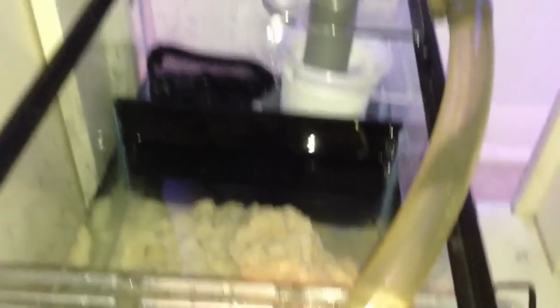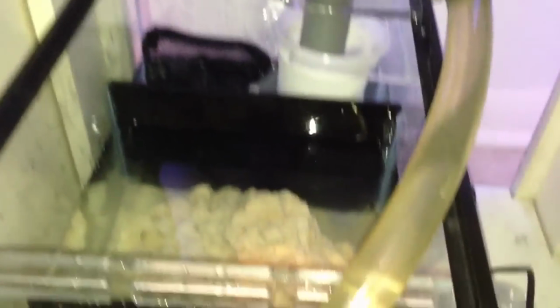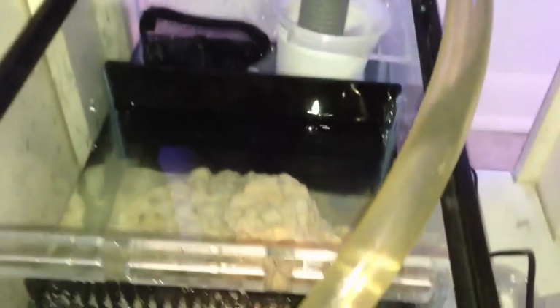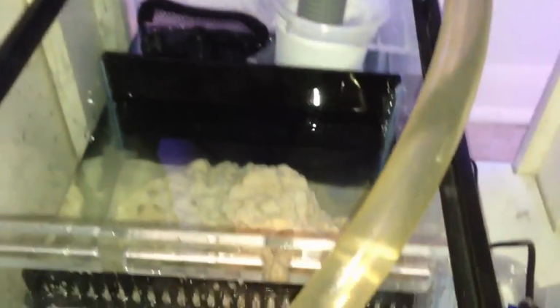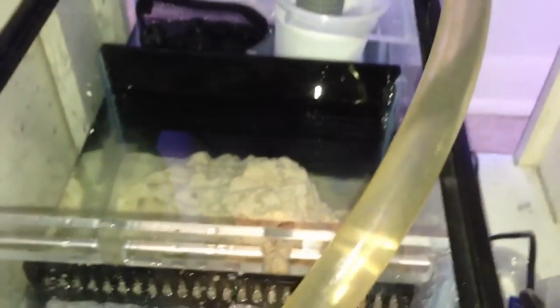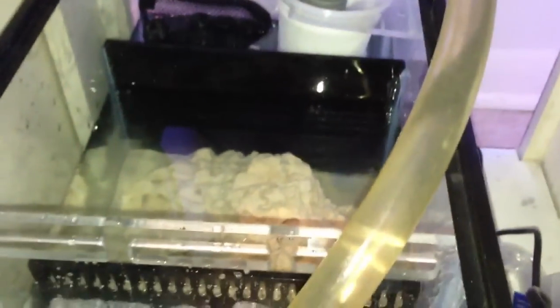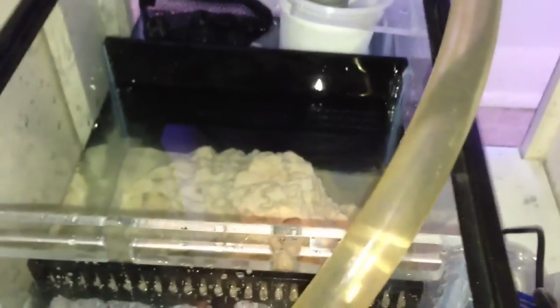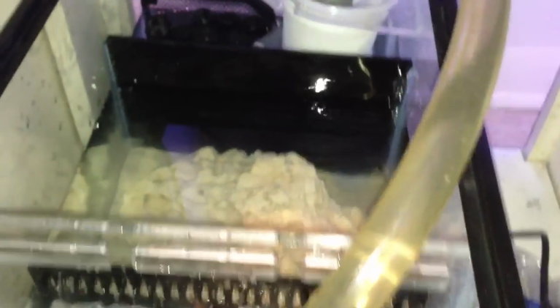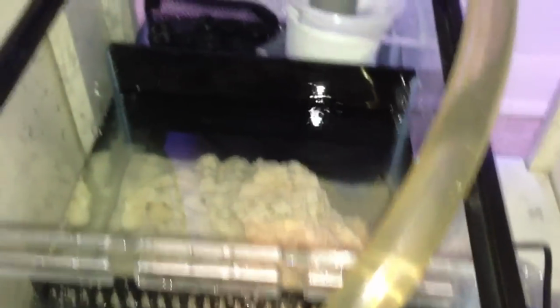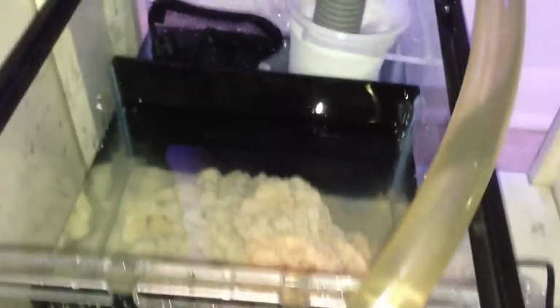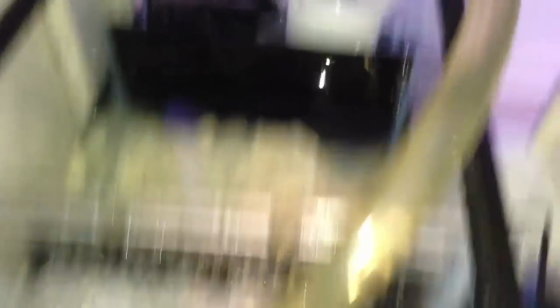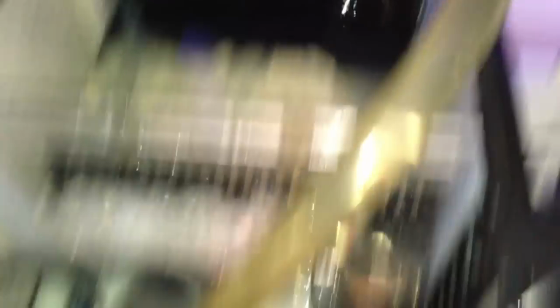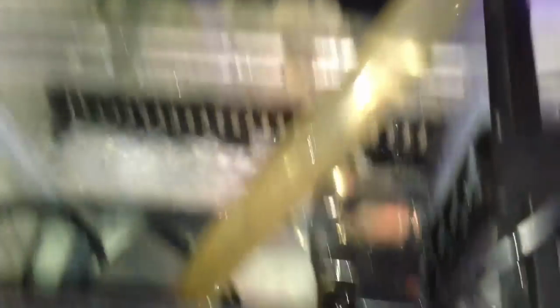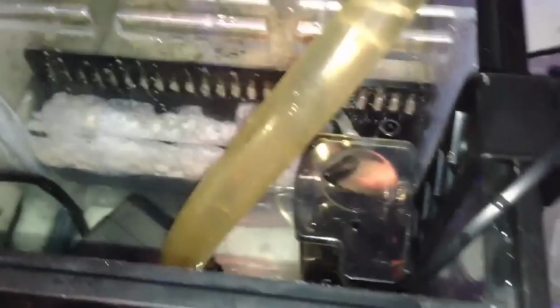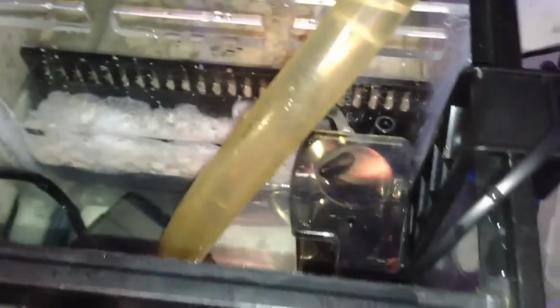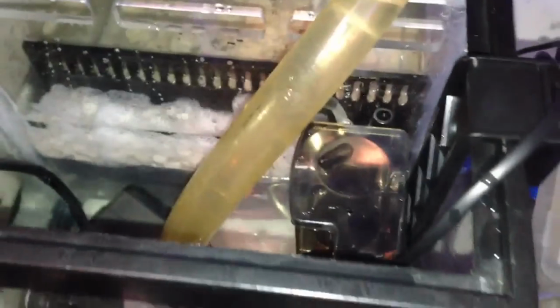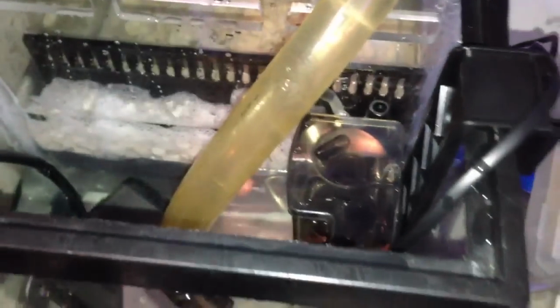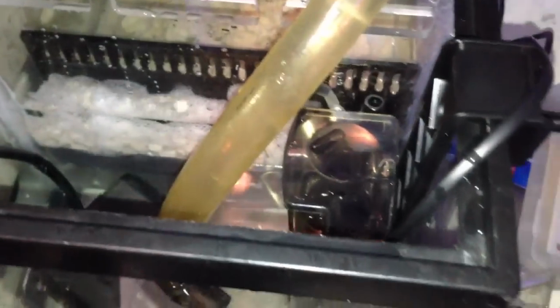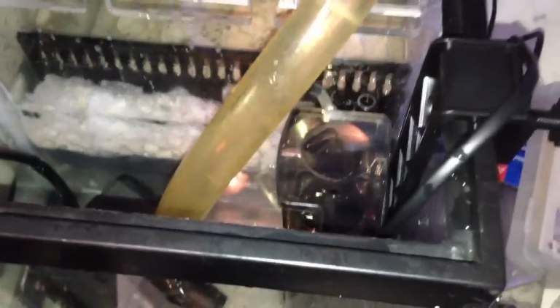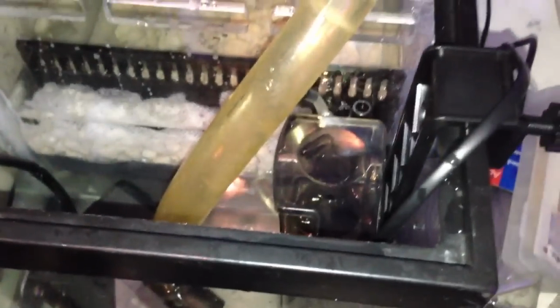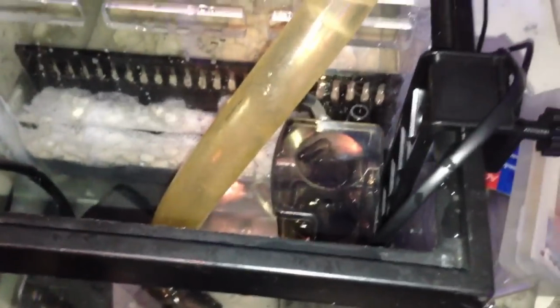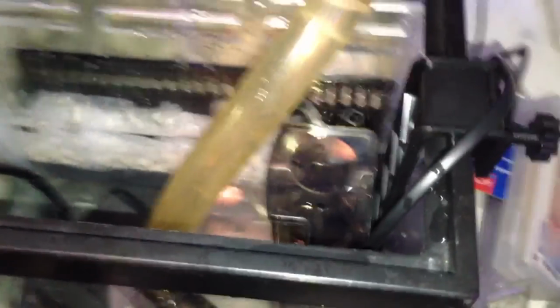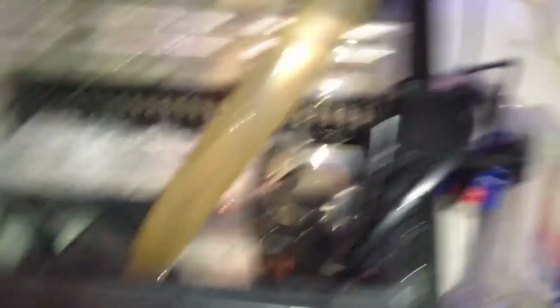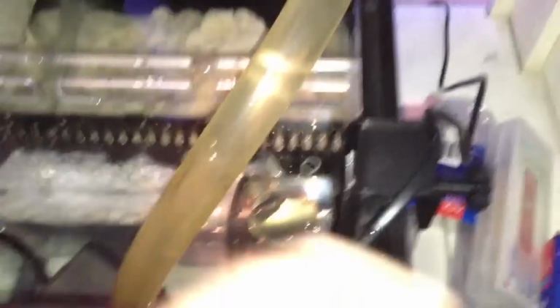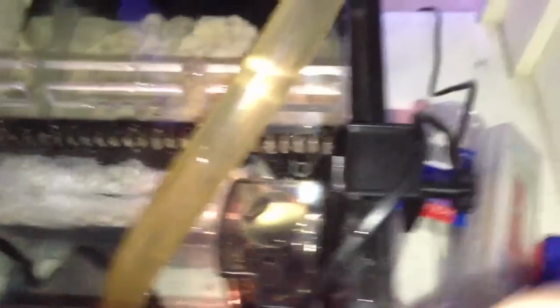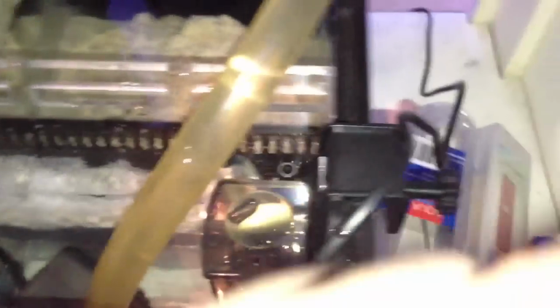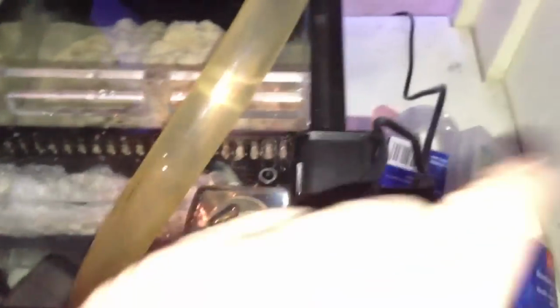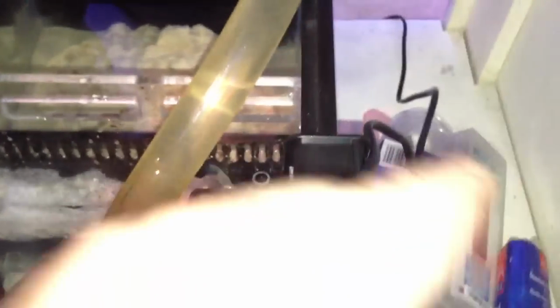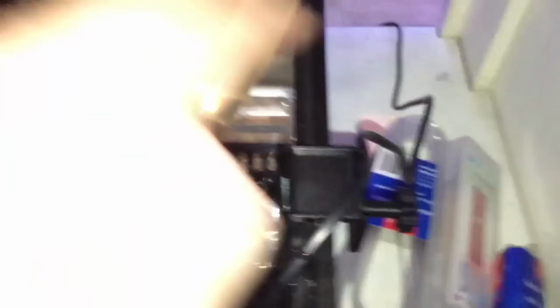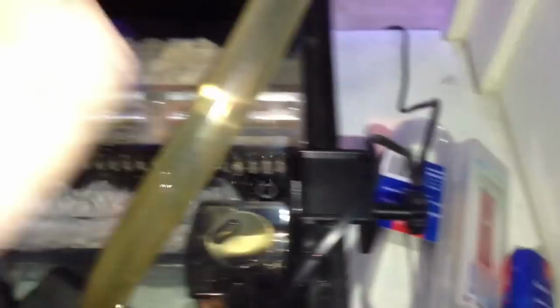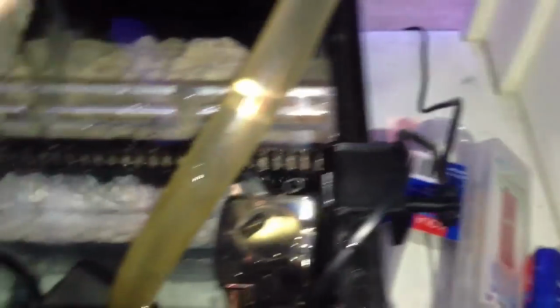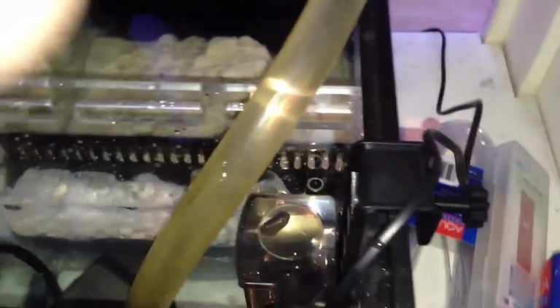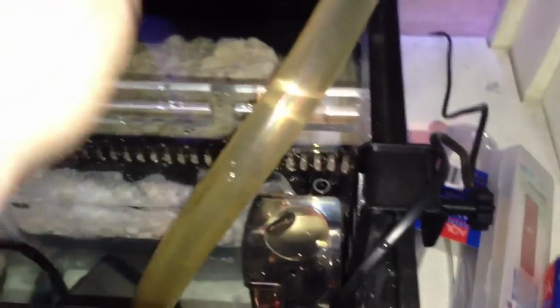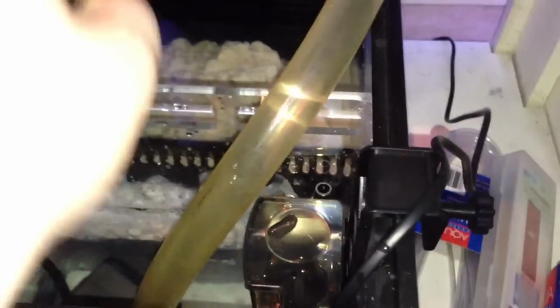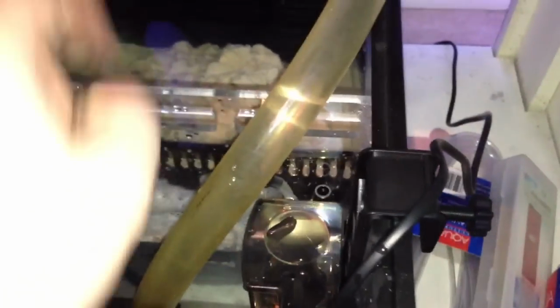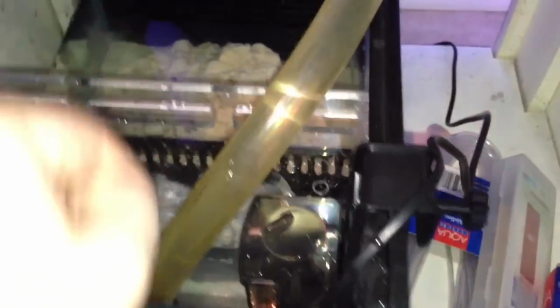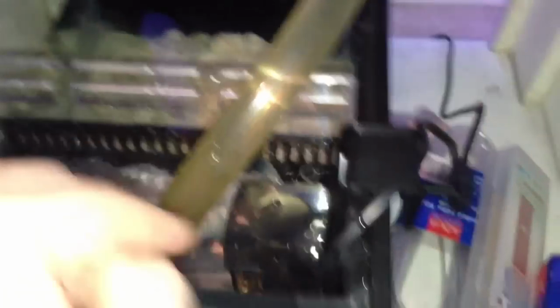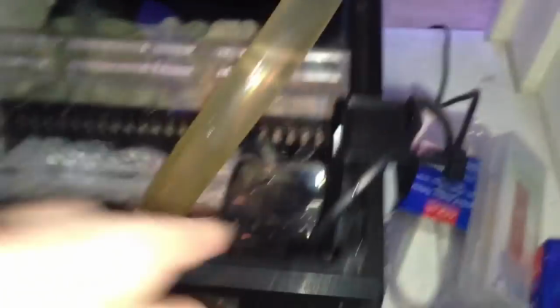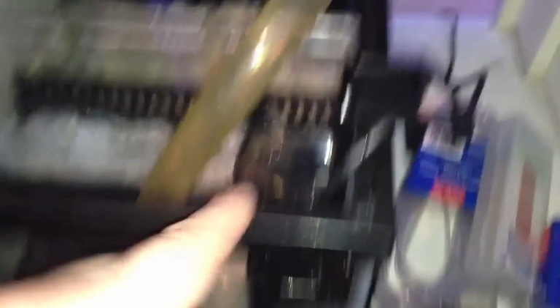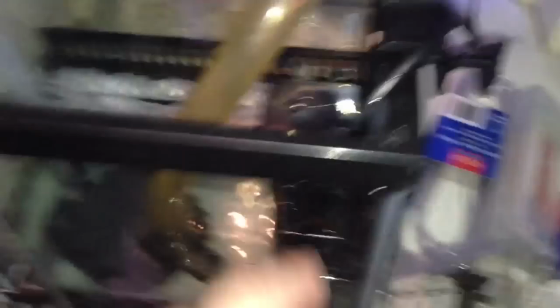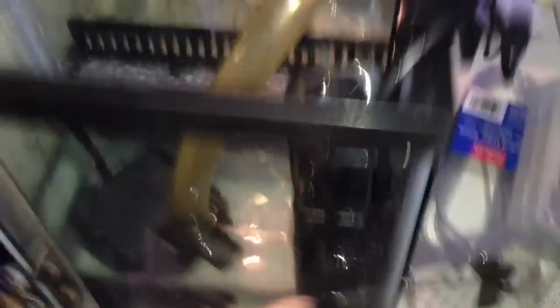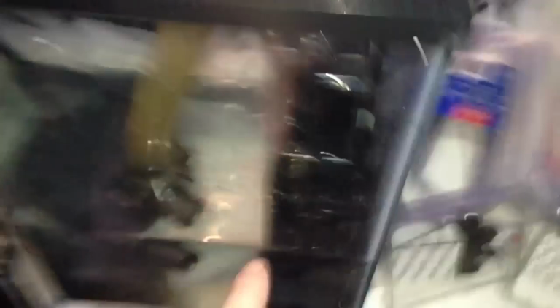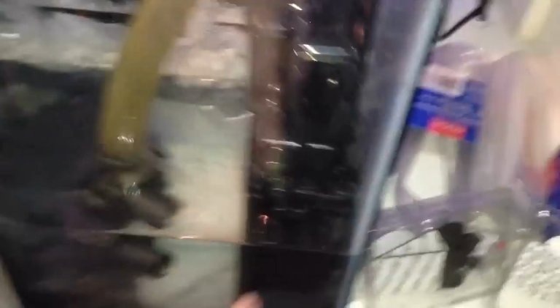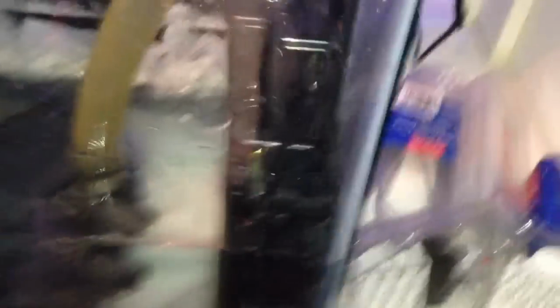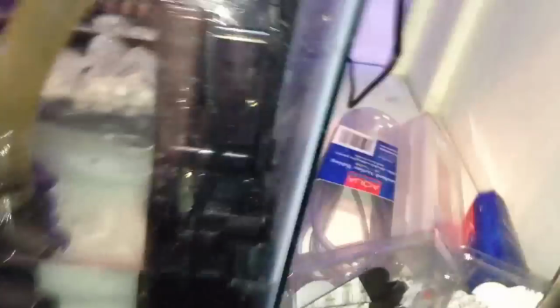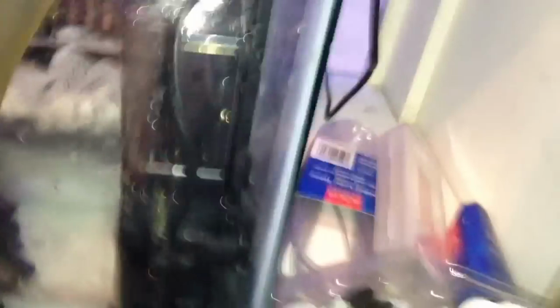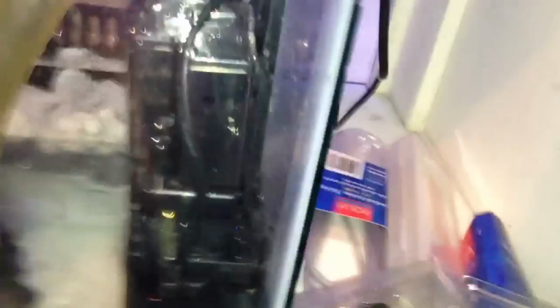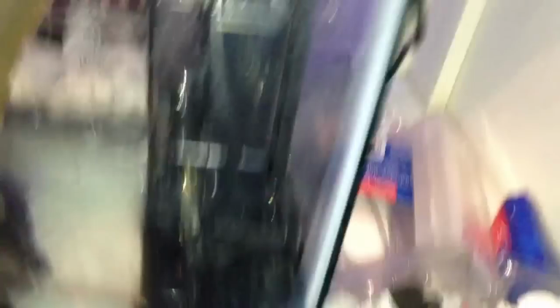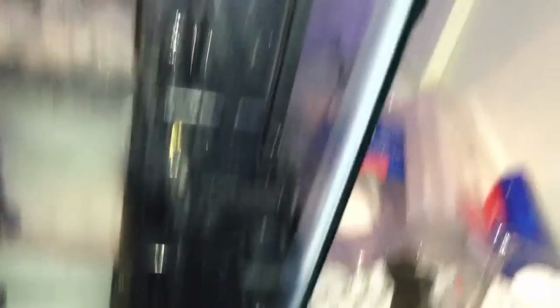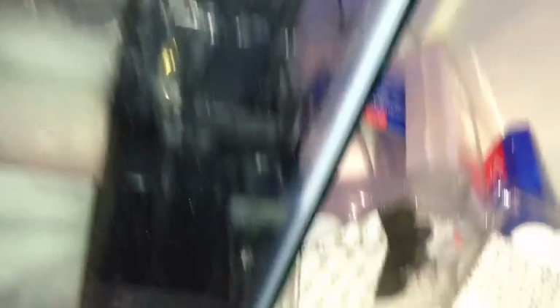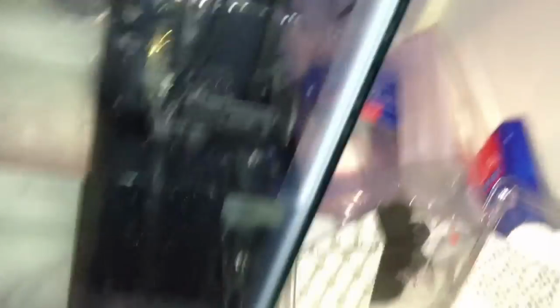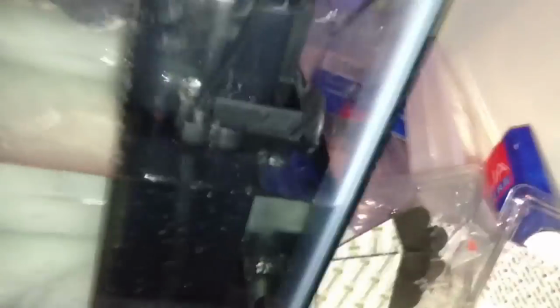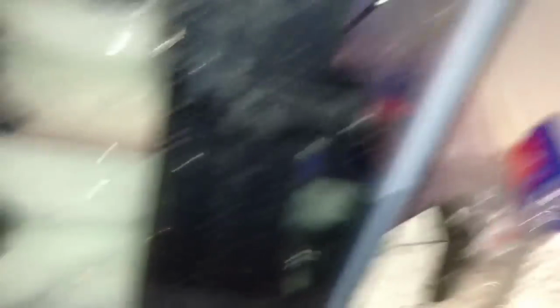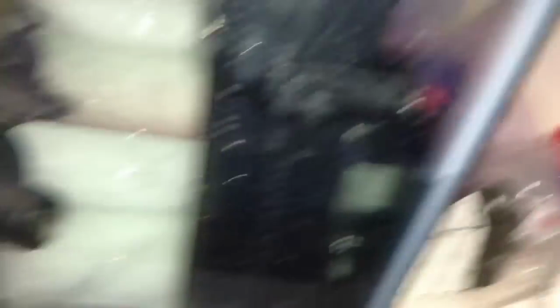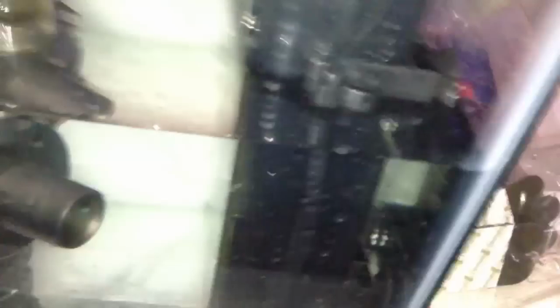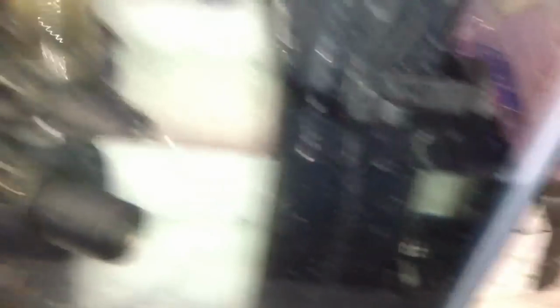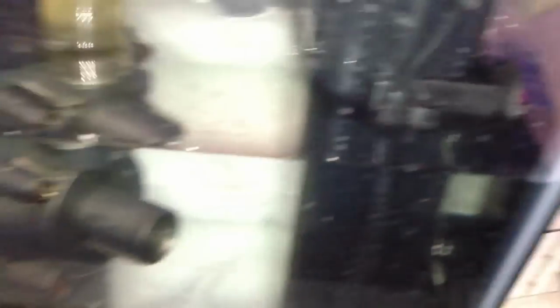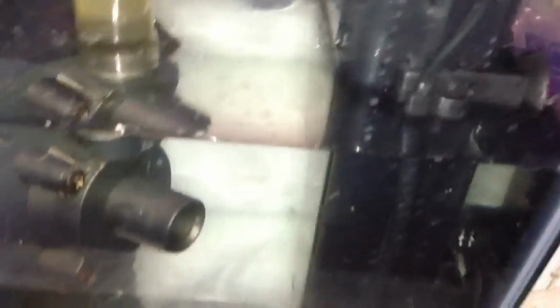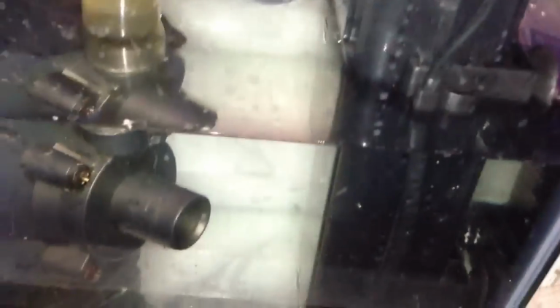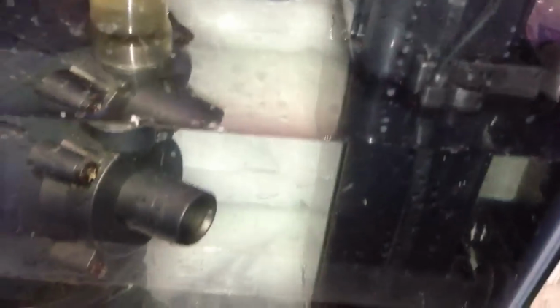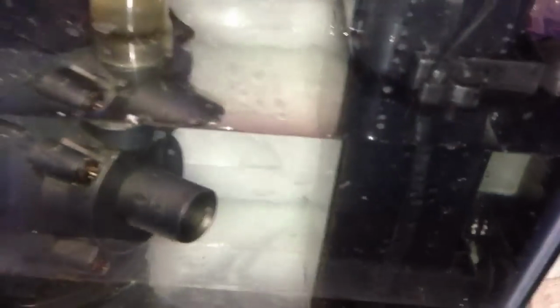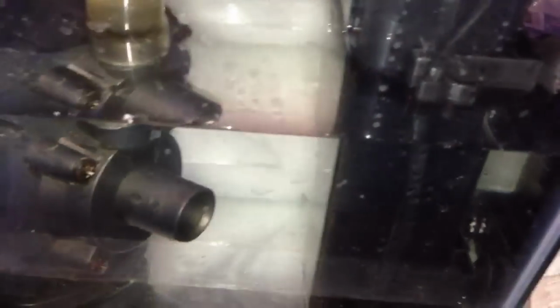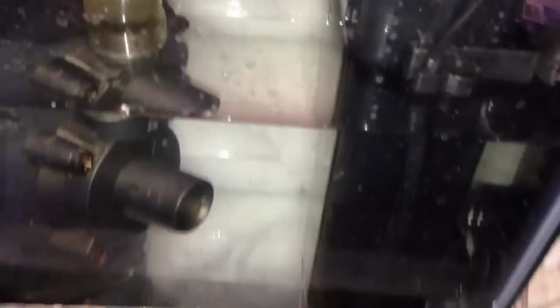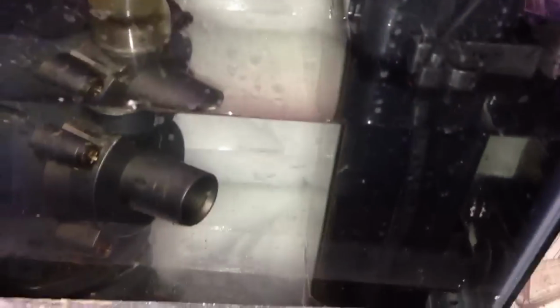My protein skimmer is not on yet. I'm probably going to move it over there because there's not that much water in there.